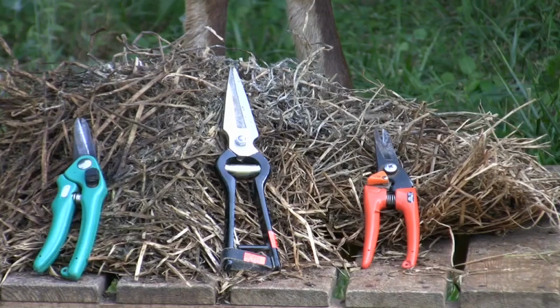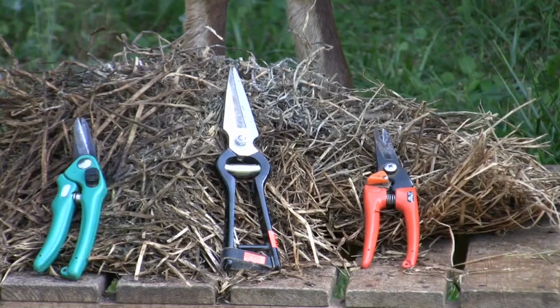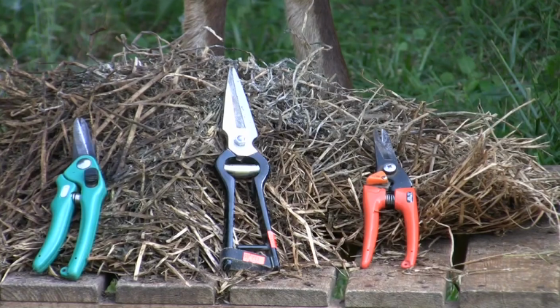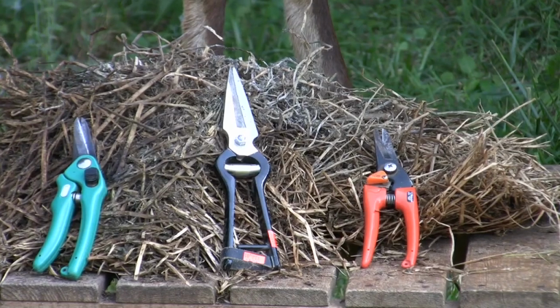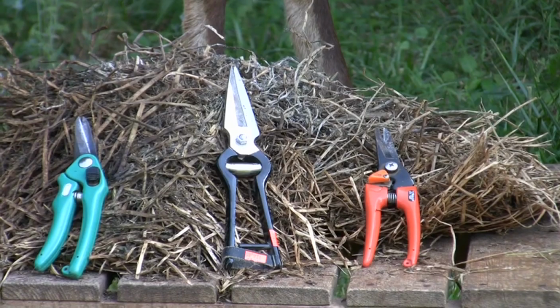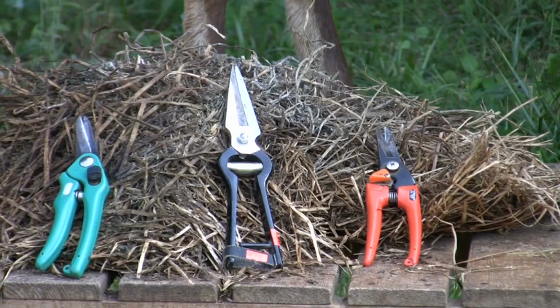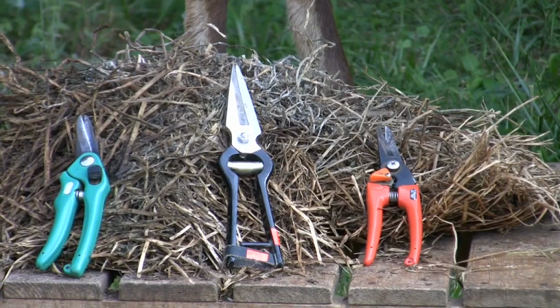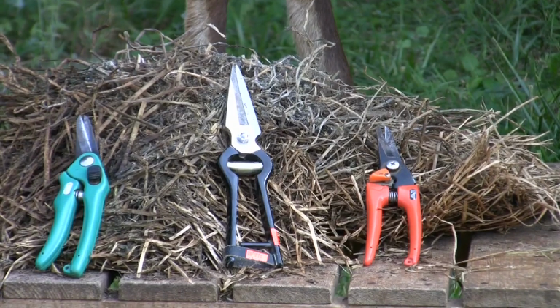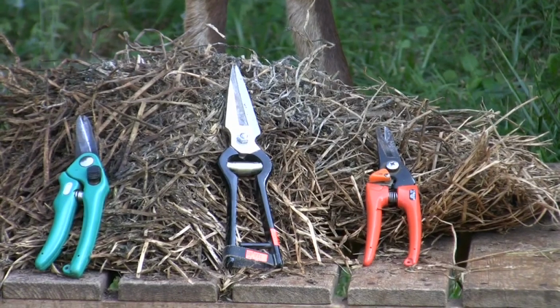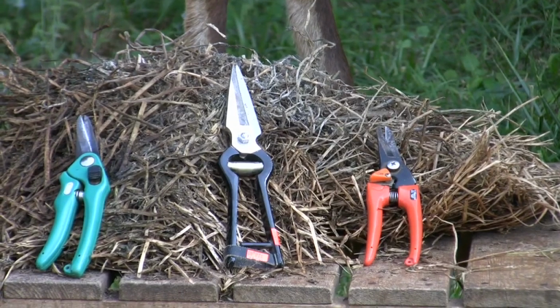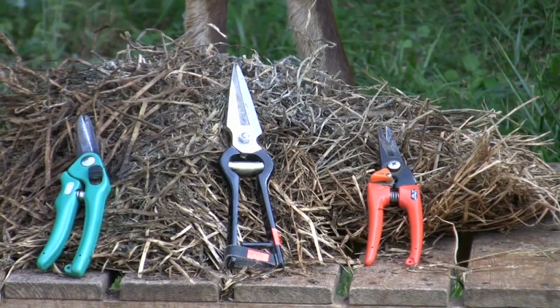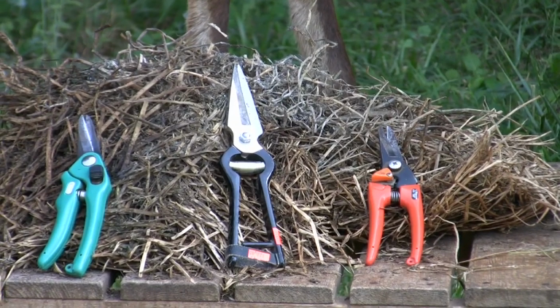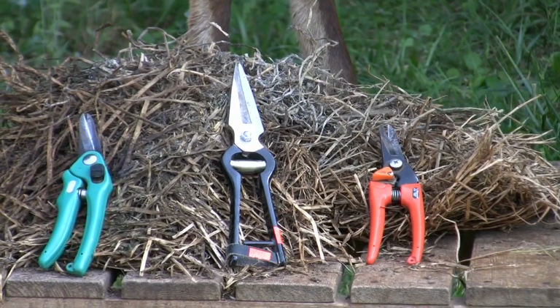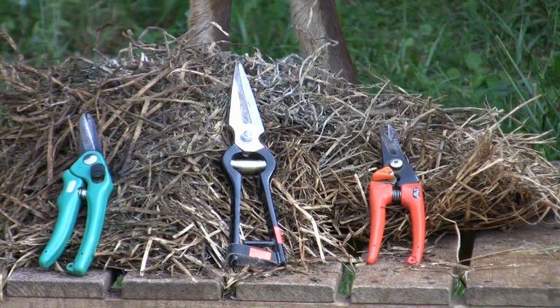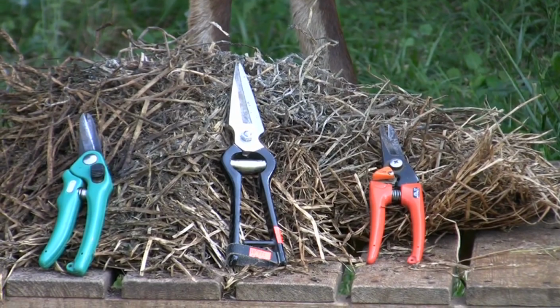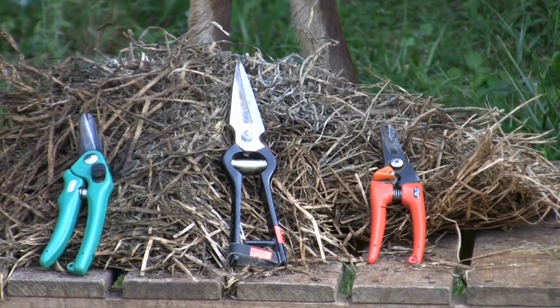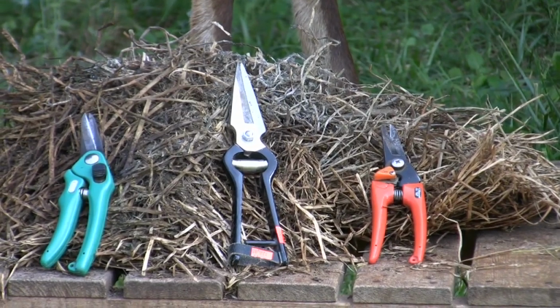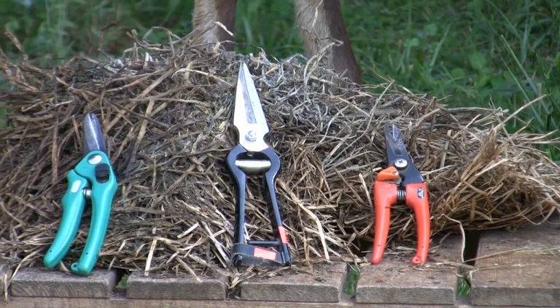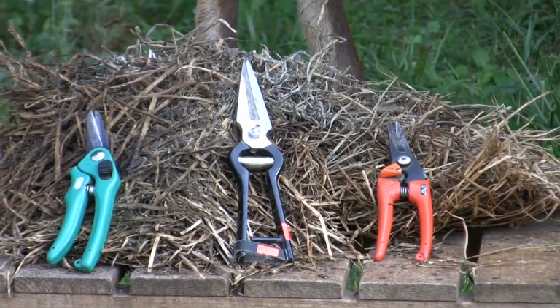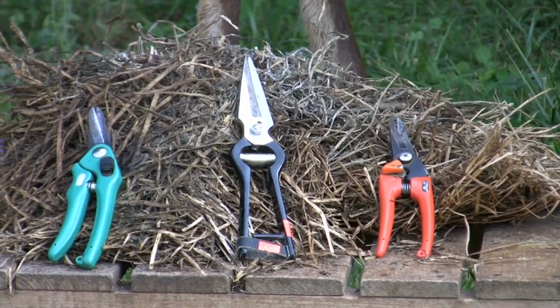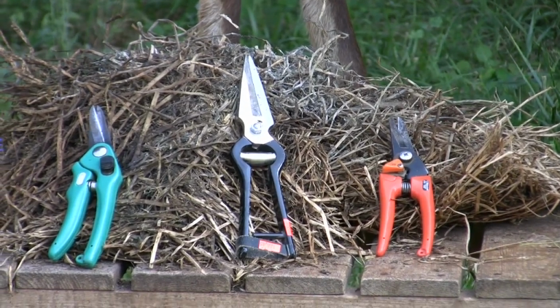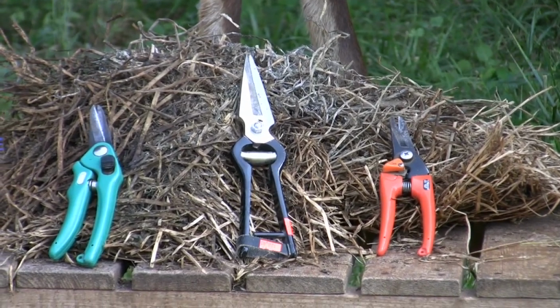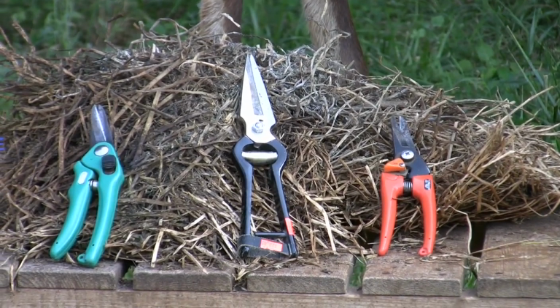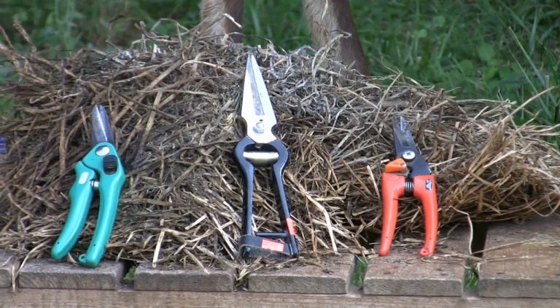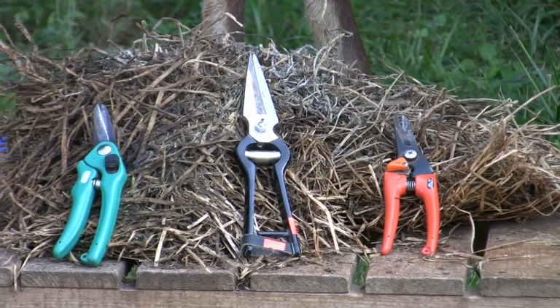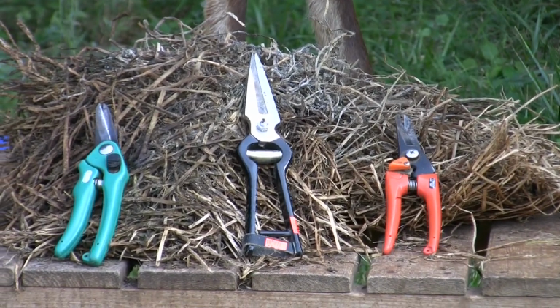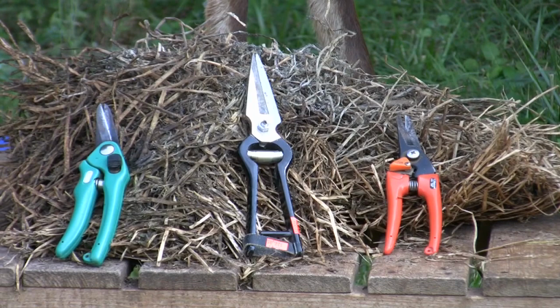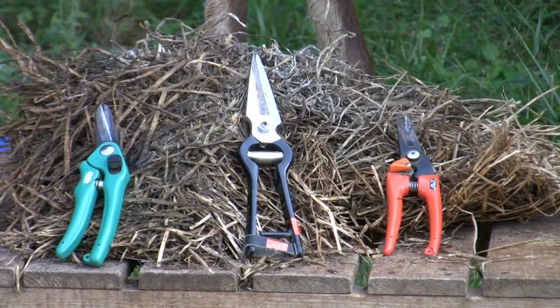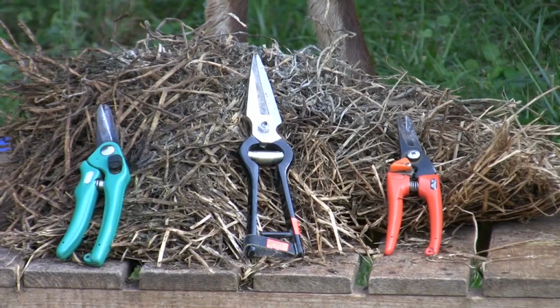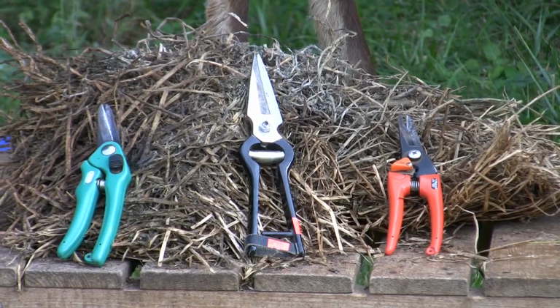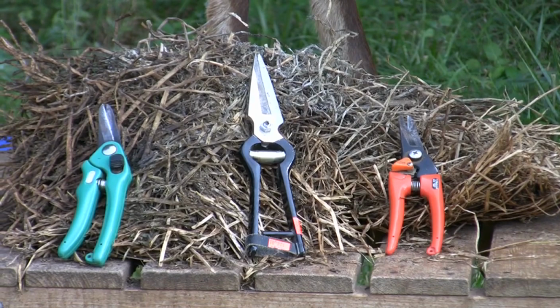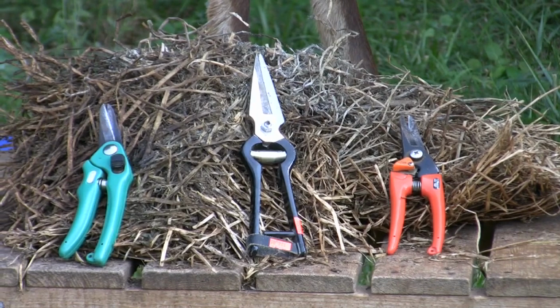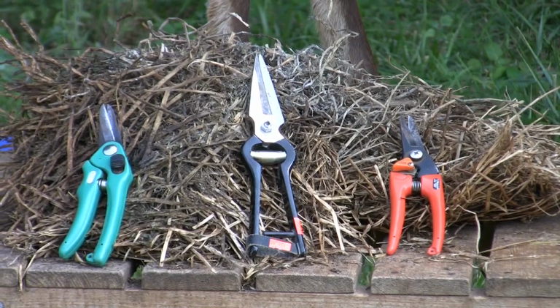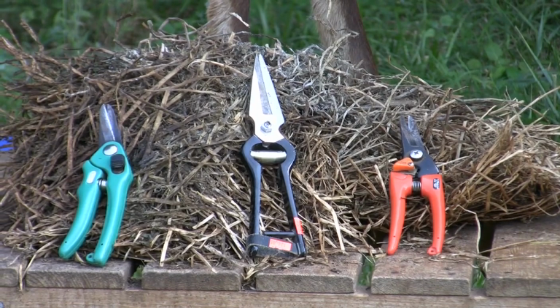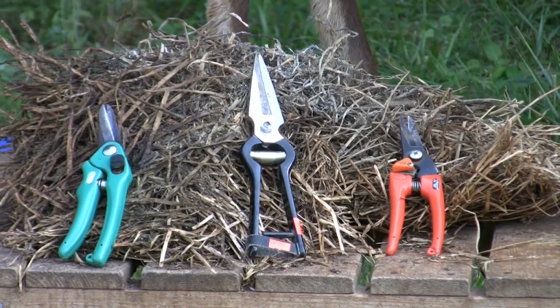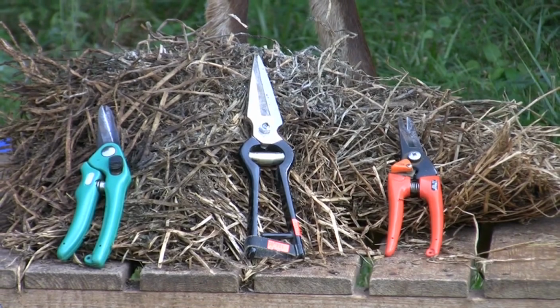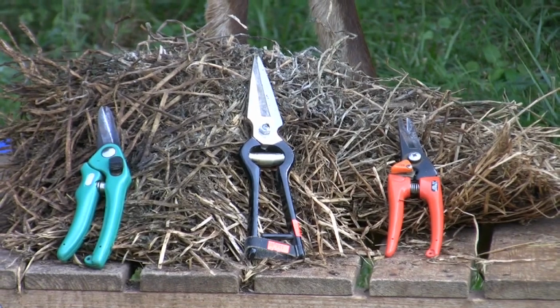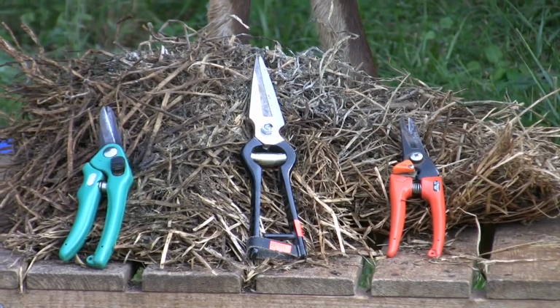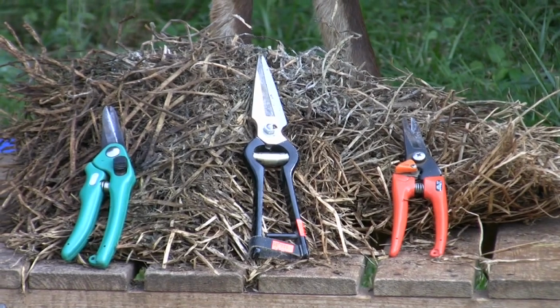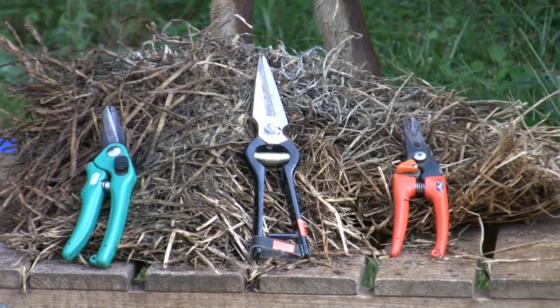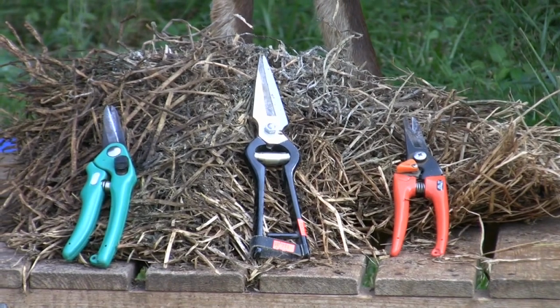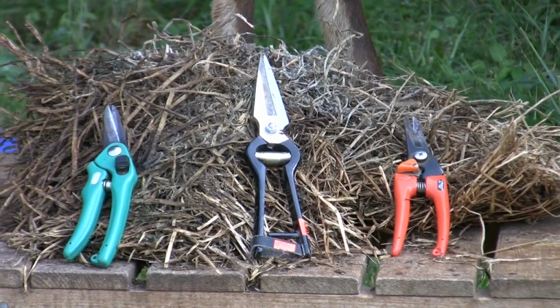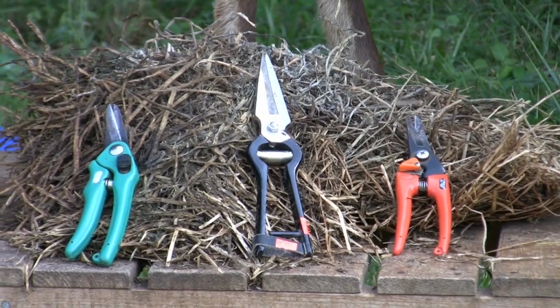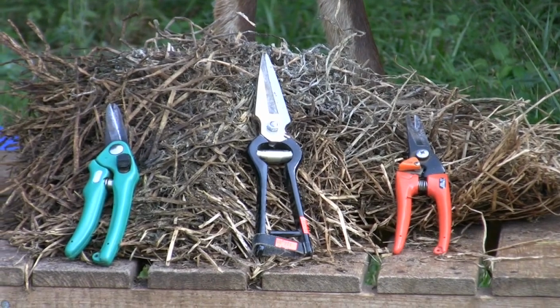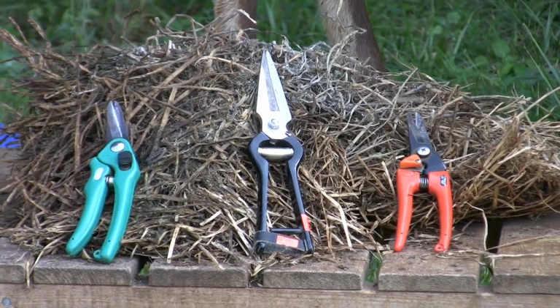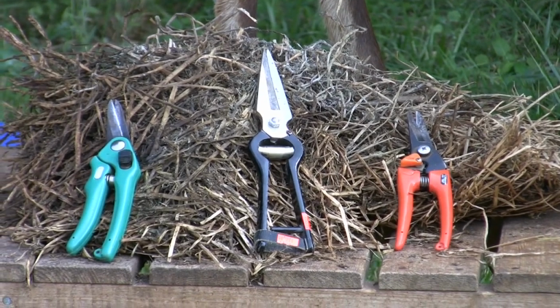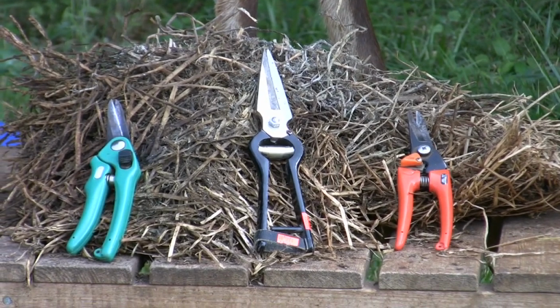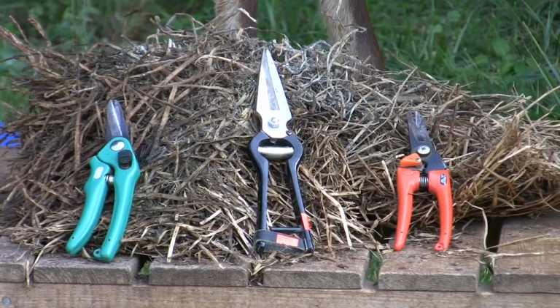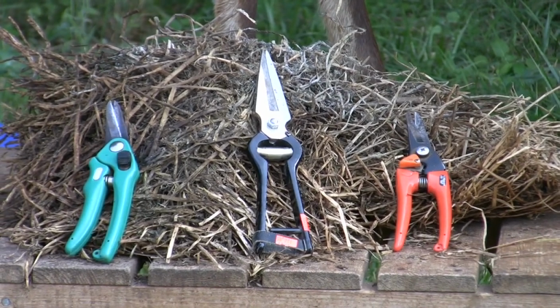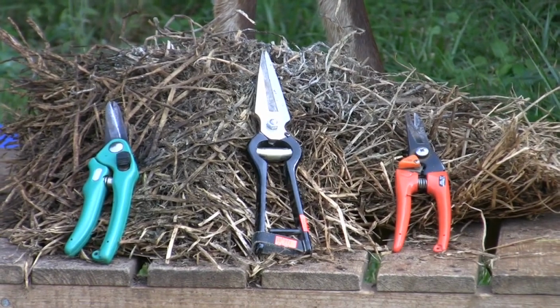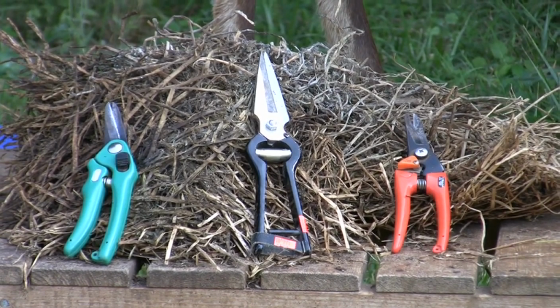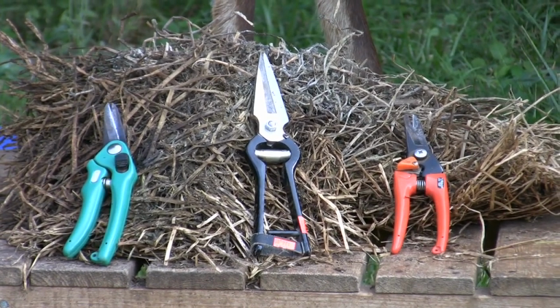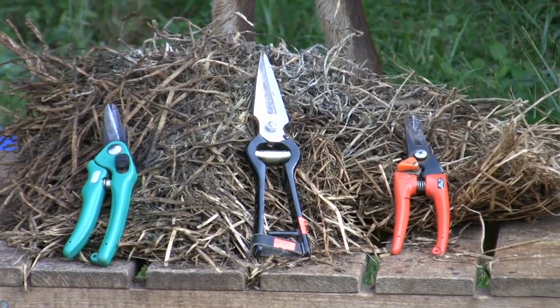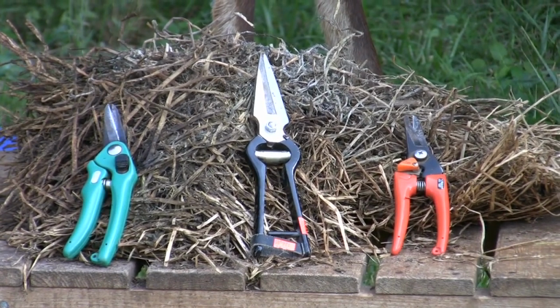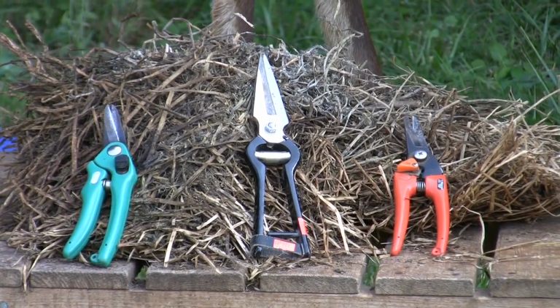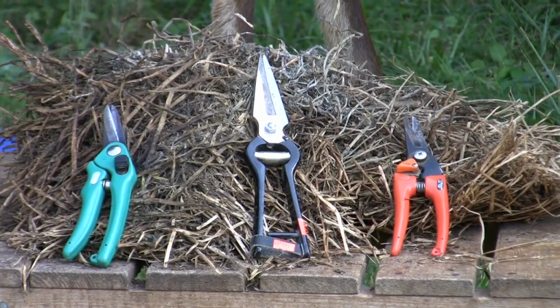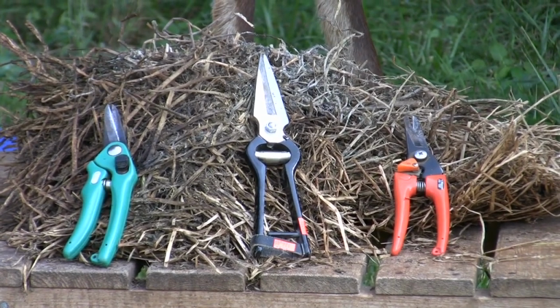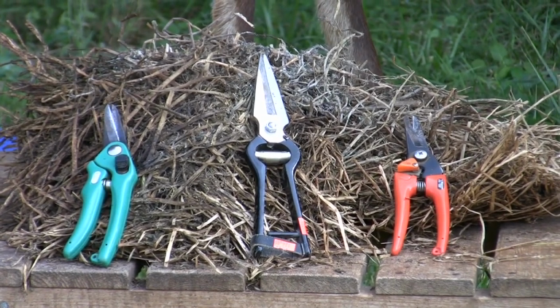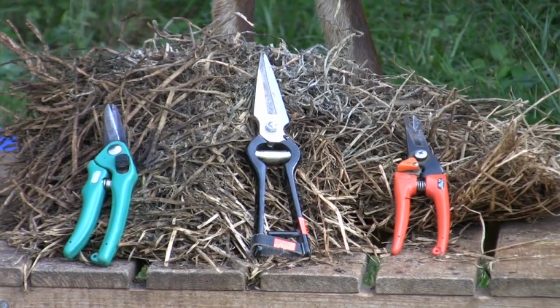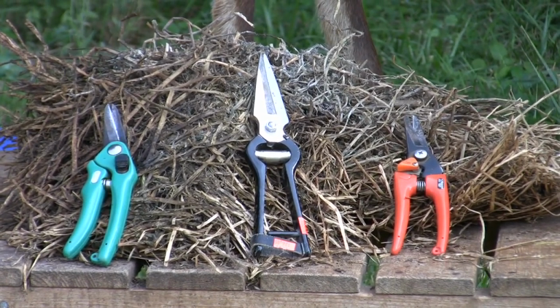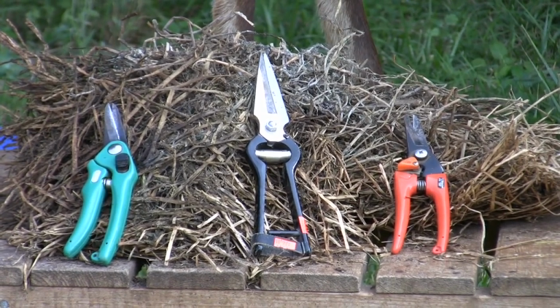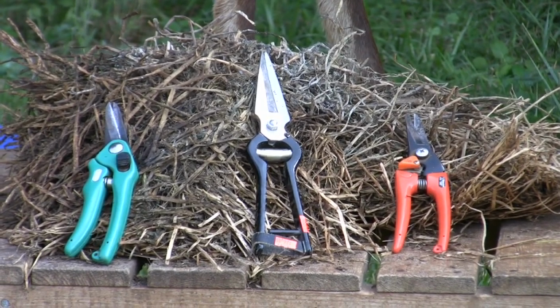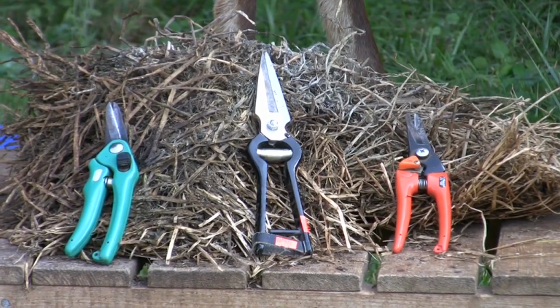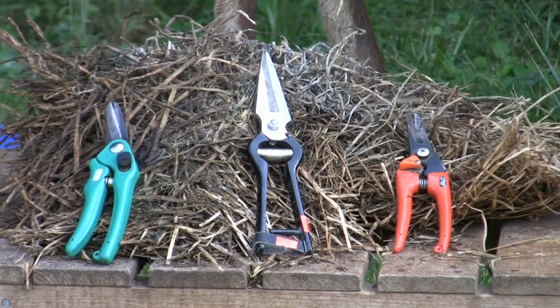You will need clean, sharp hoof trimmers. These can be purchased at your local feed or tack store and from many online retailers.